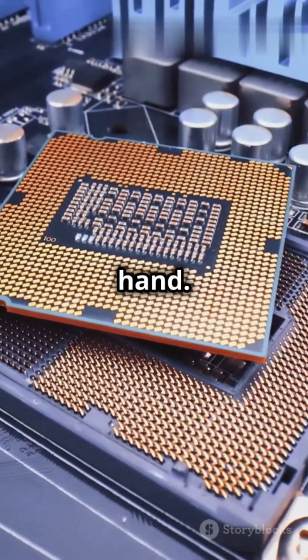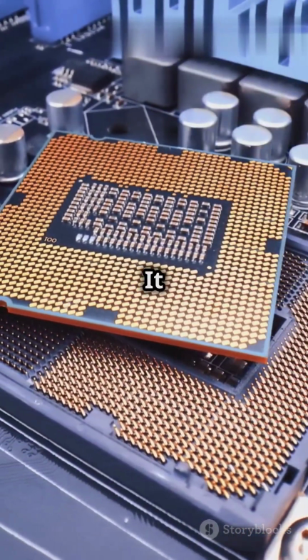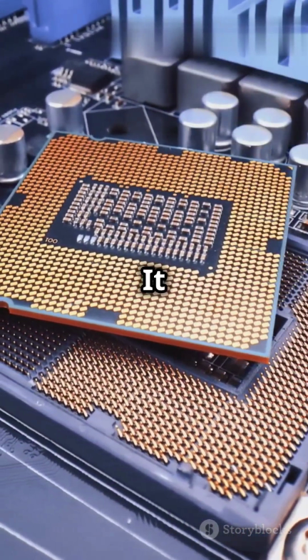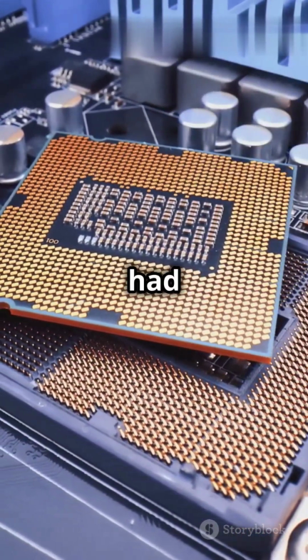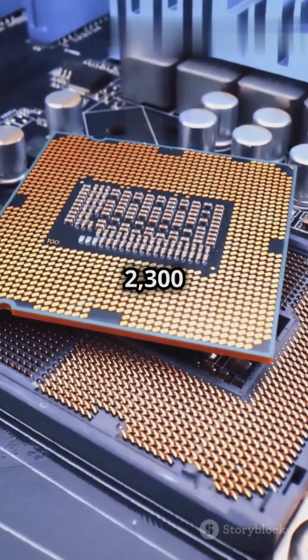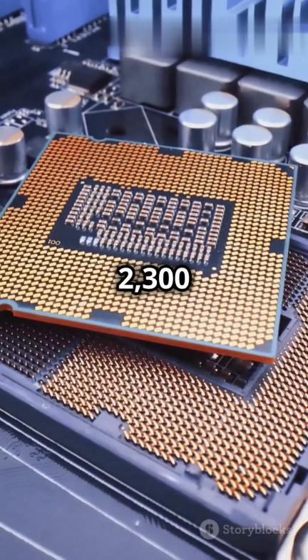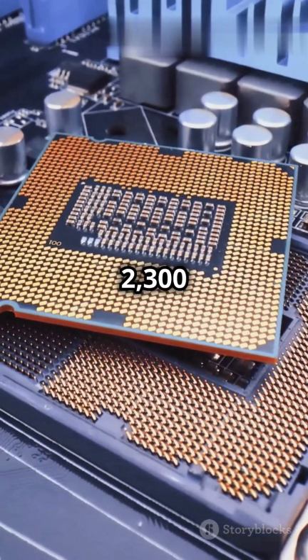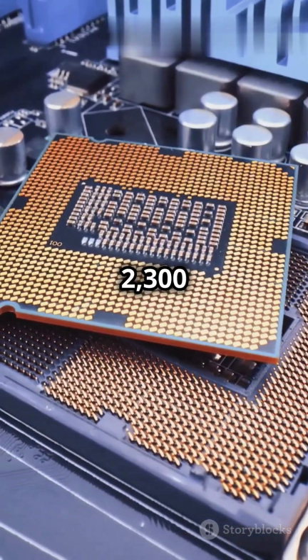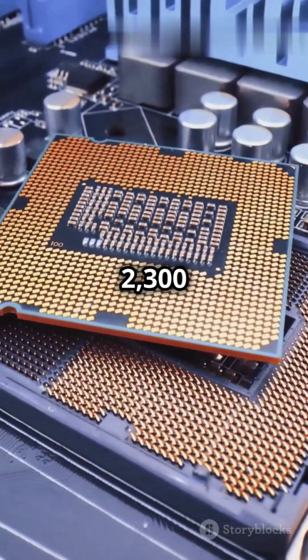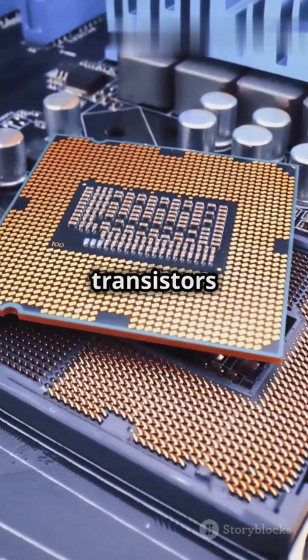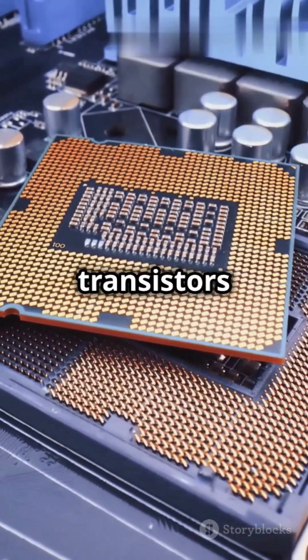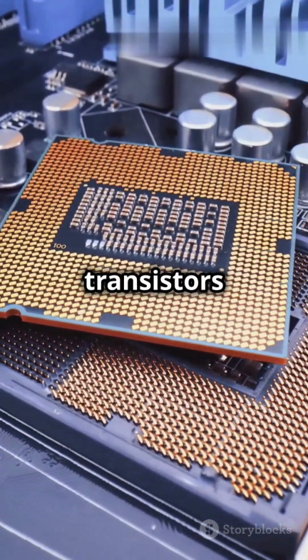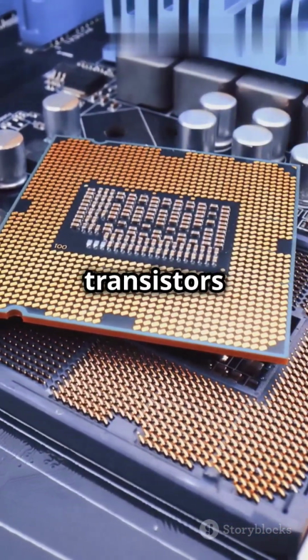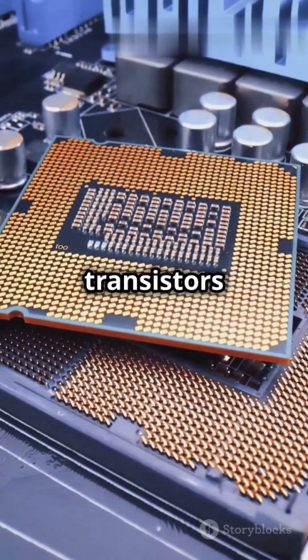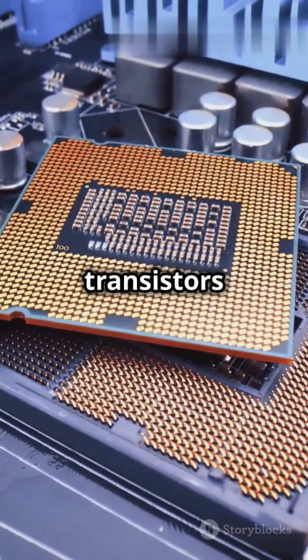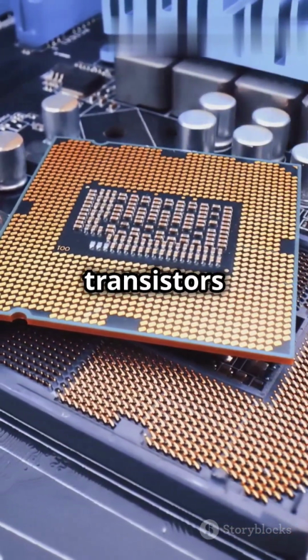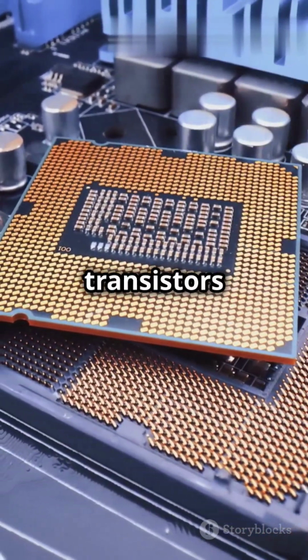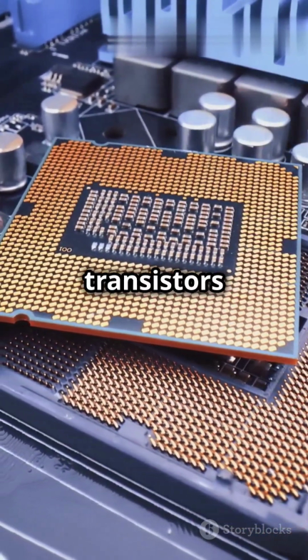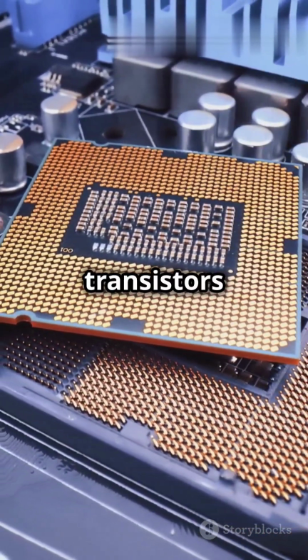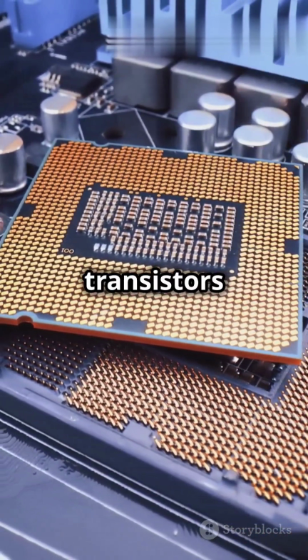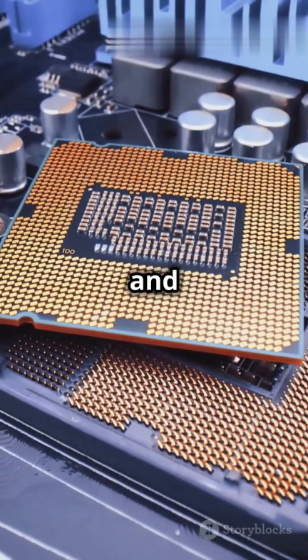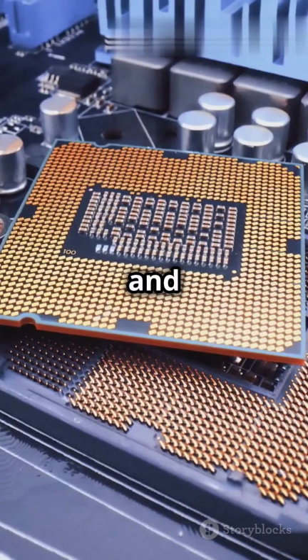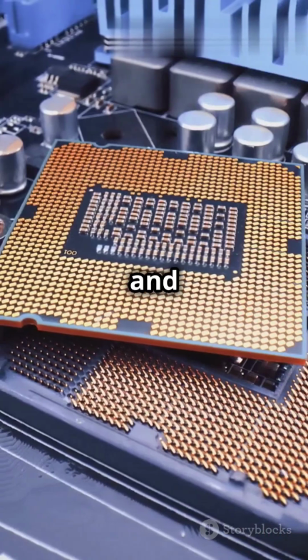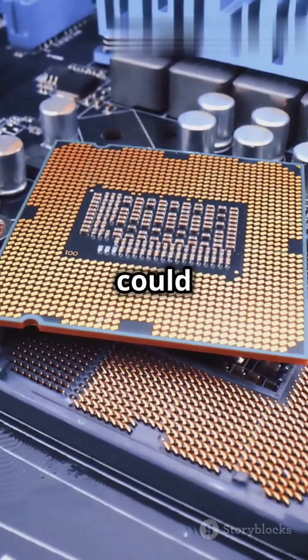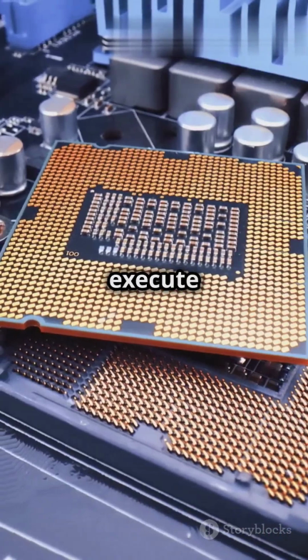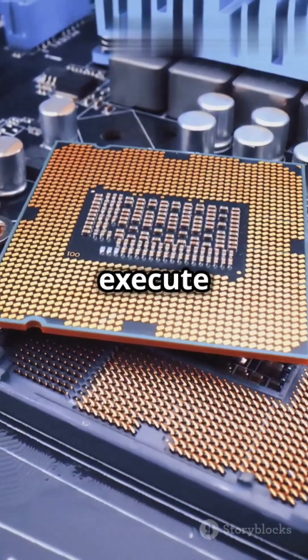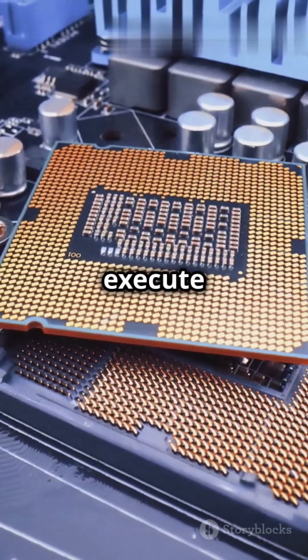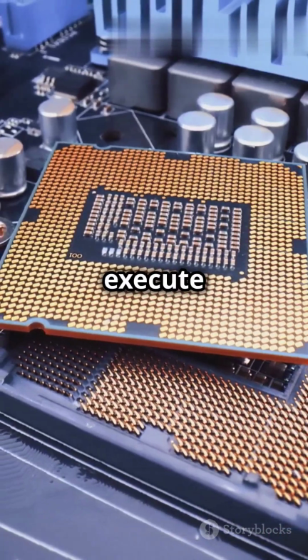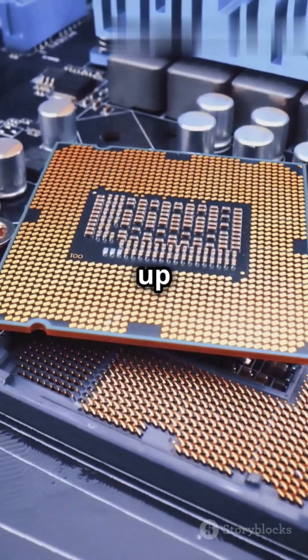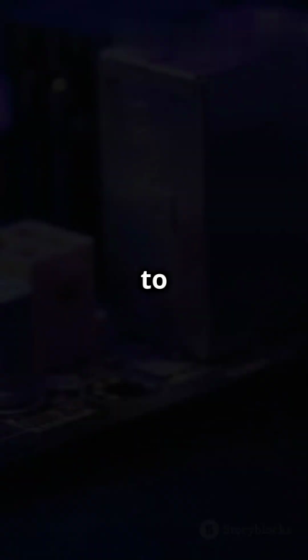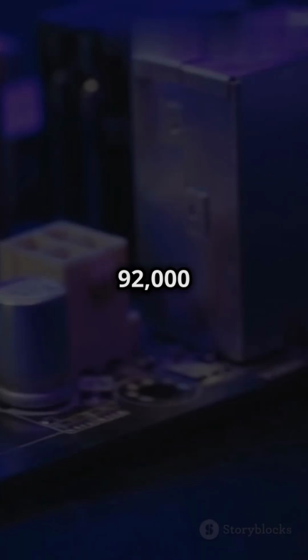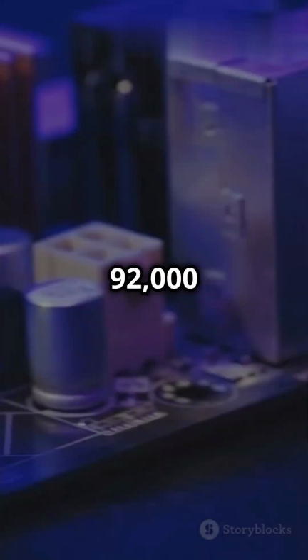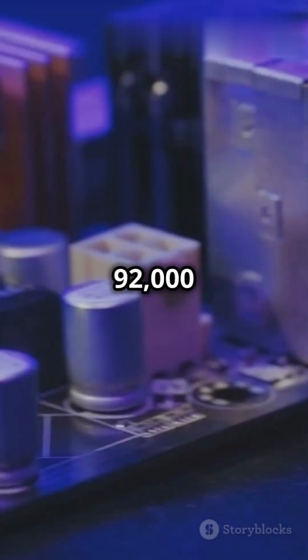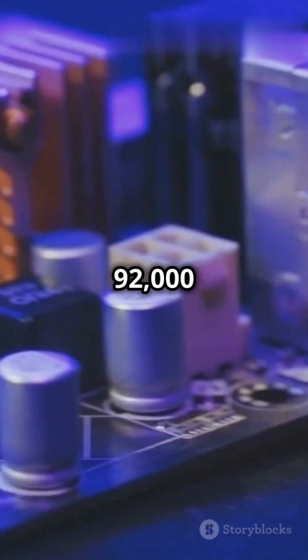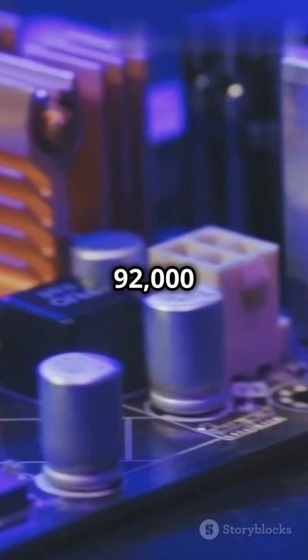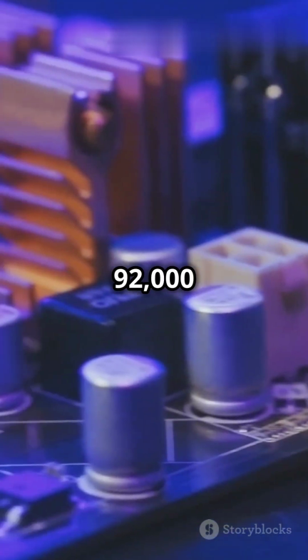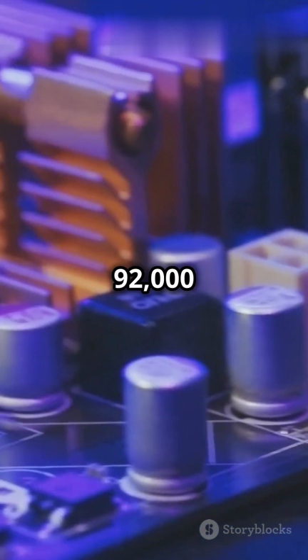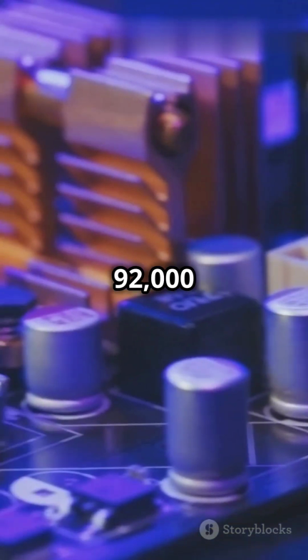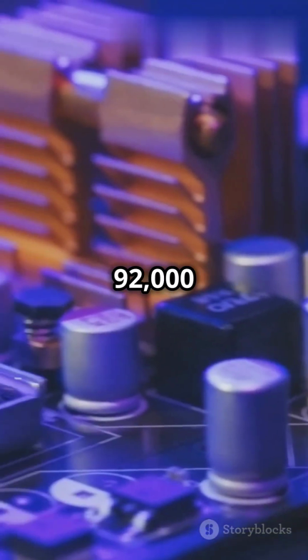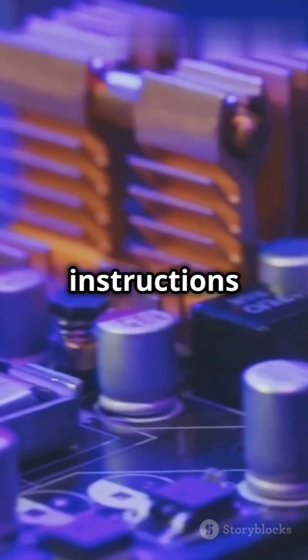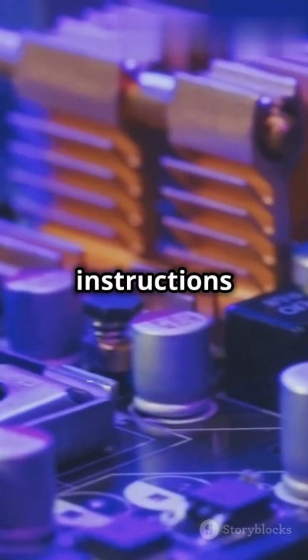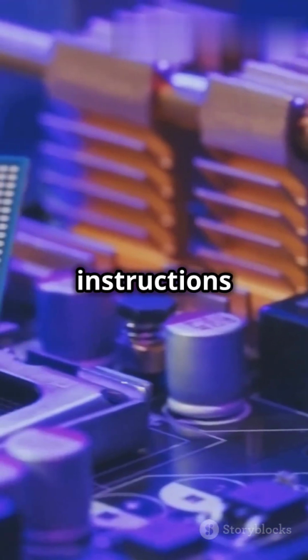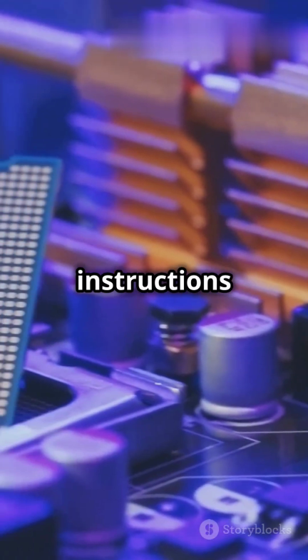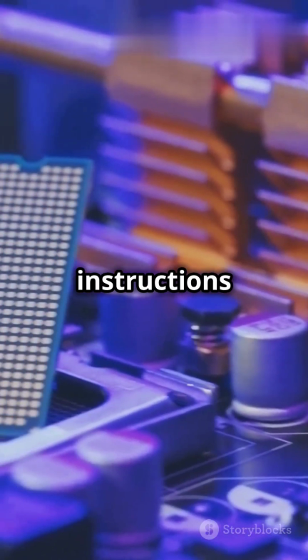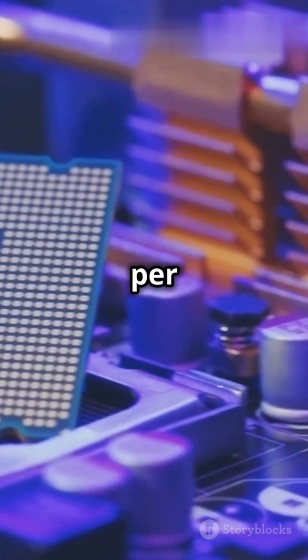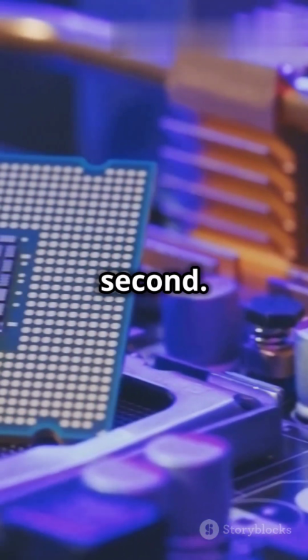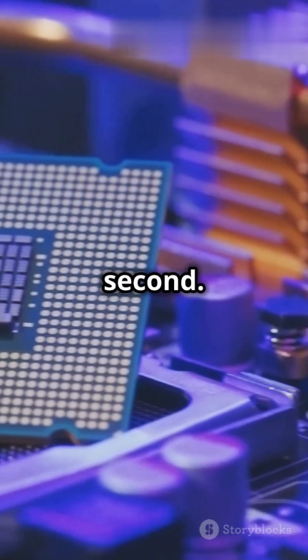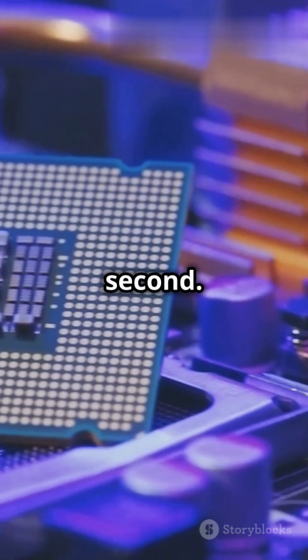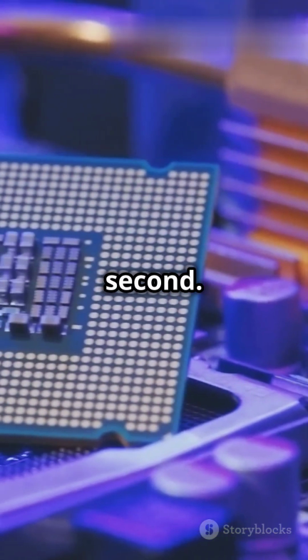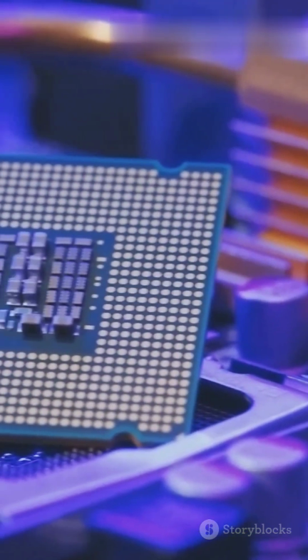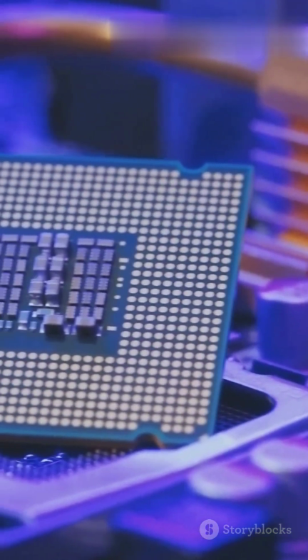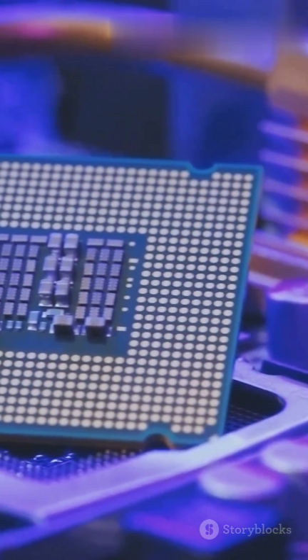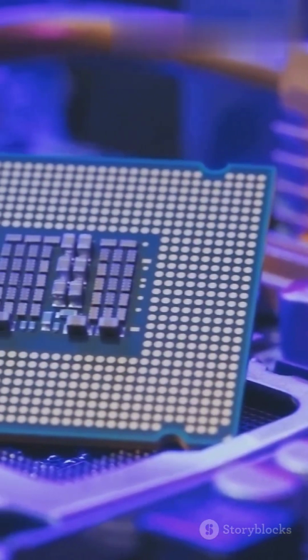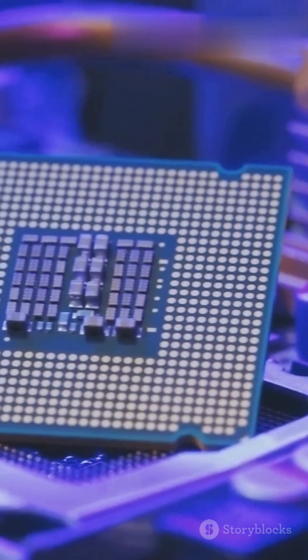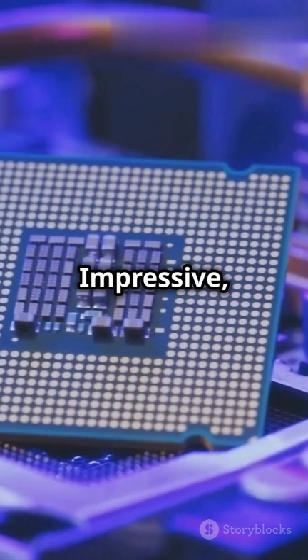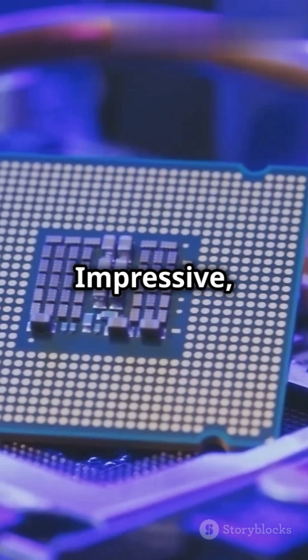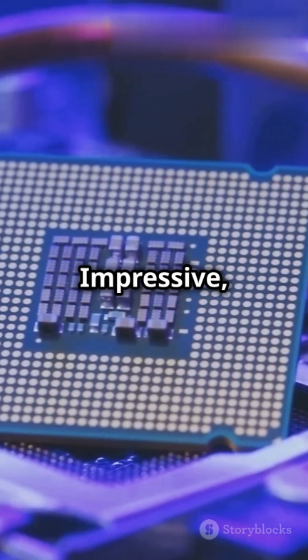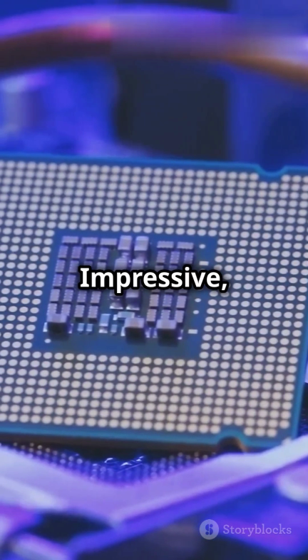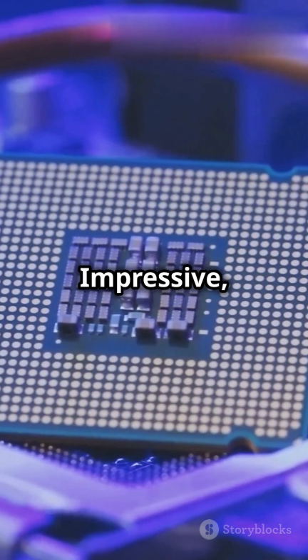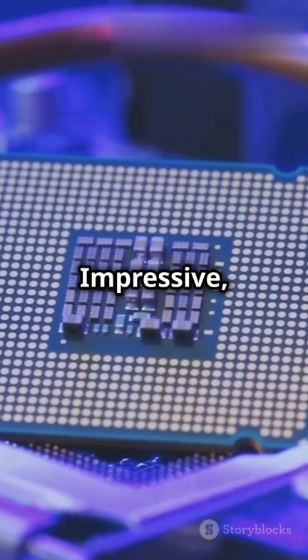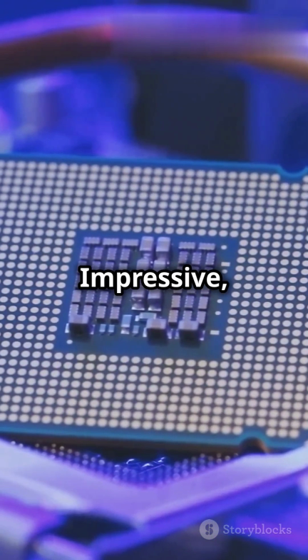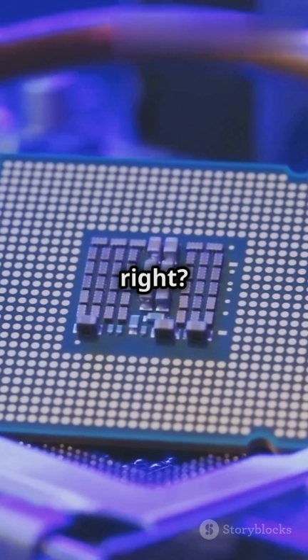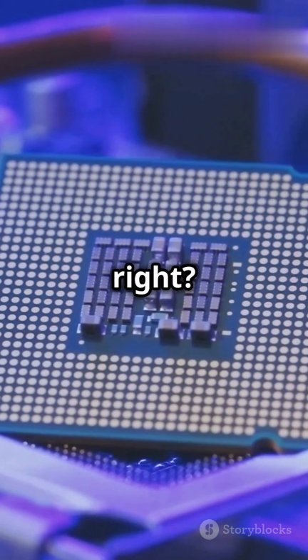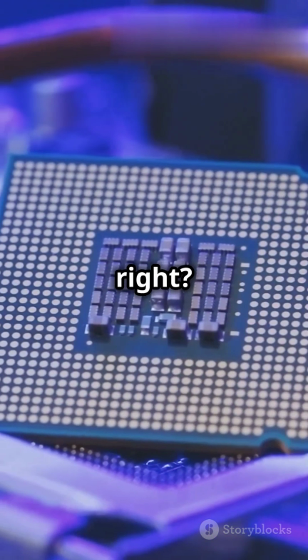It had 2,300 transistors and could execute up to 92,000 instructions per second. Impressive, right?